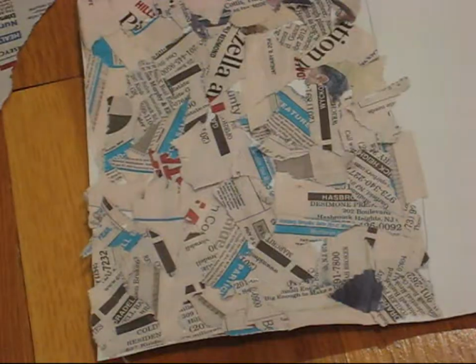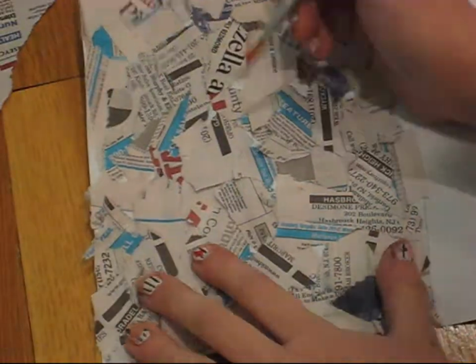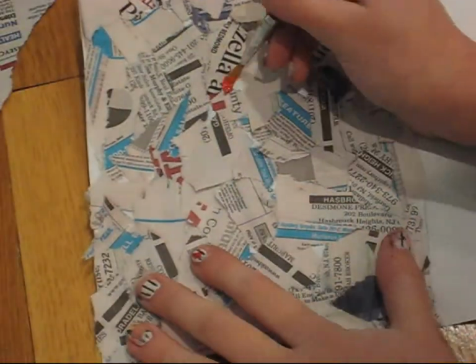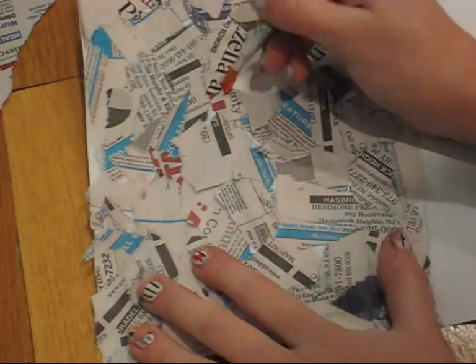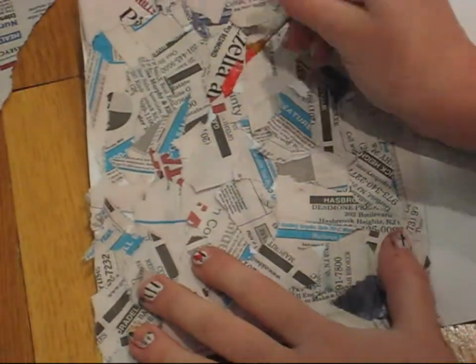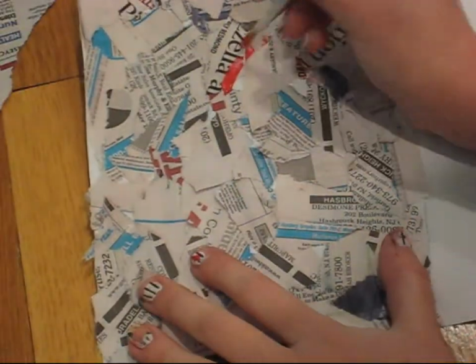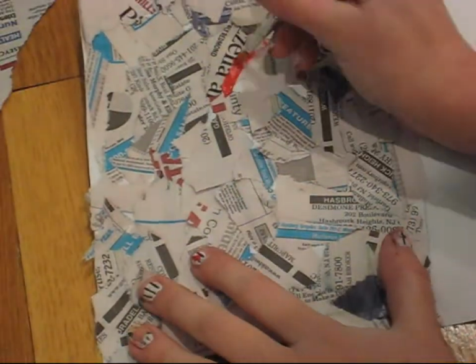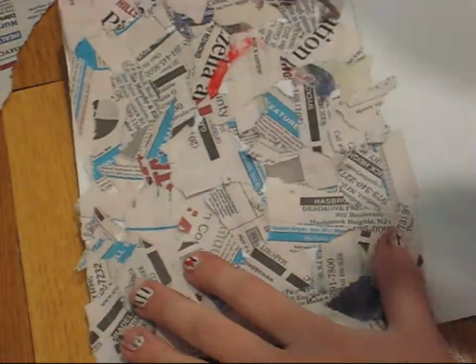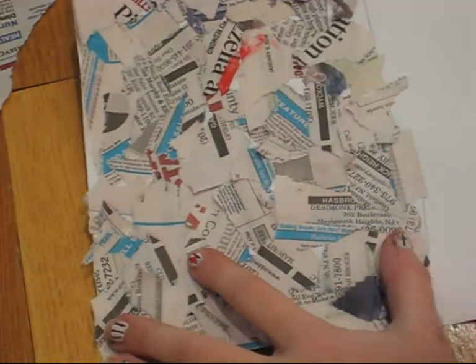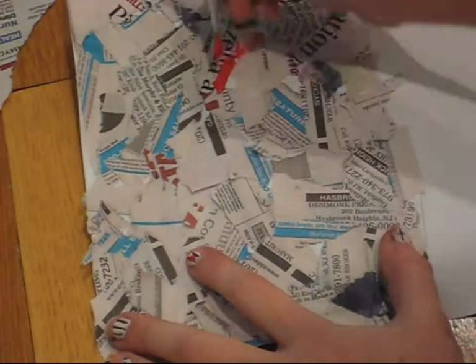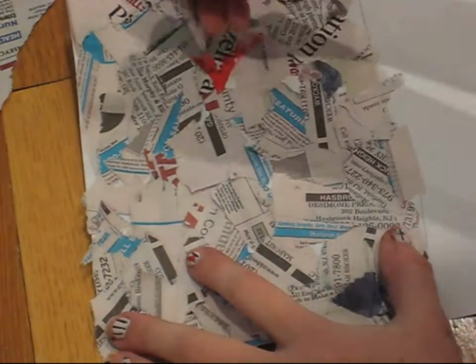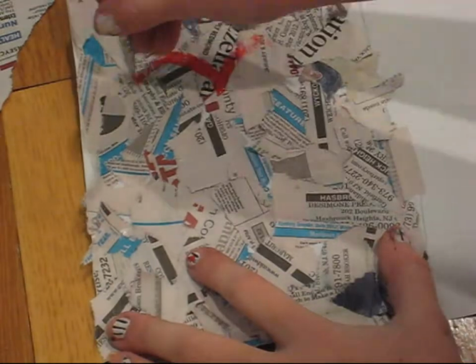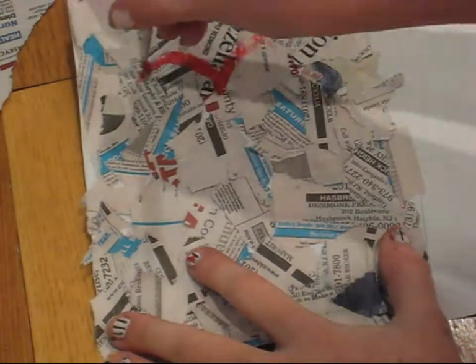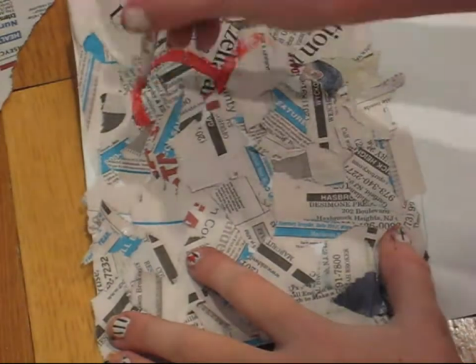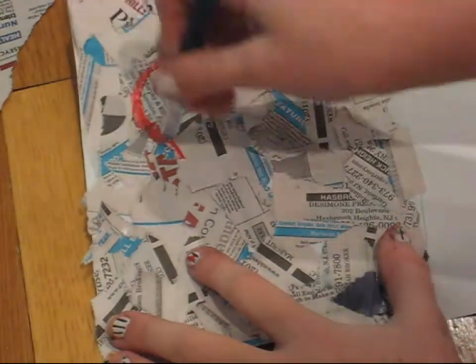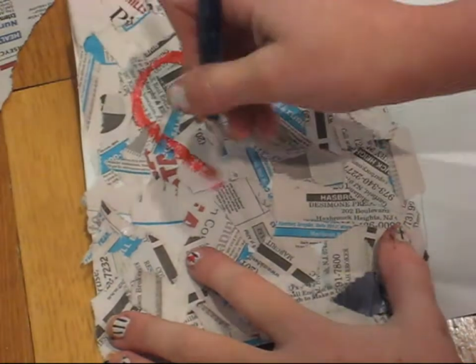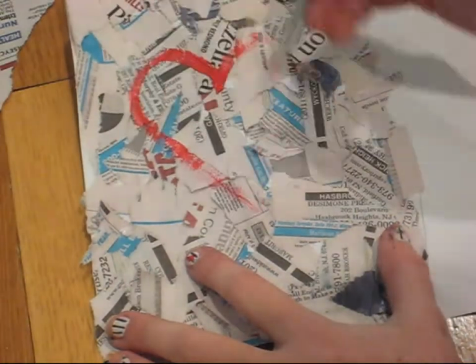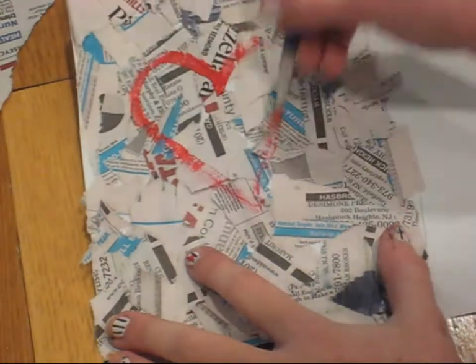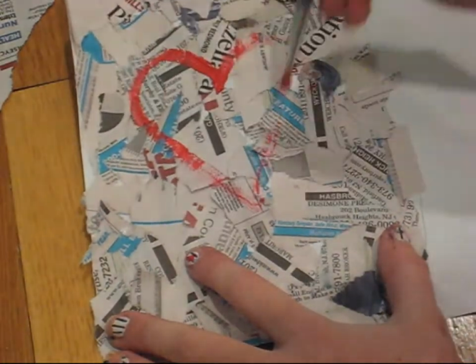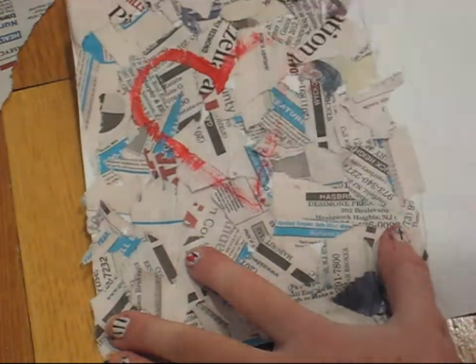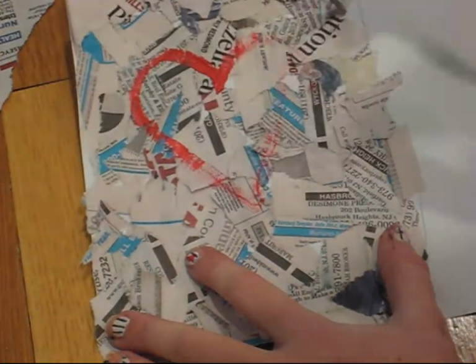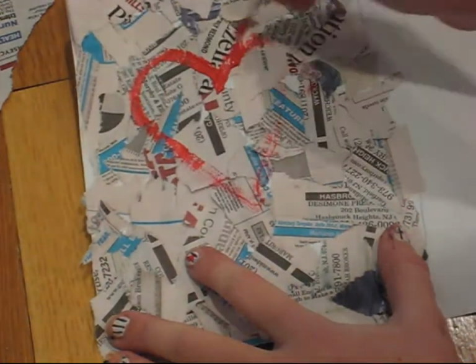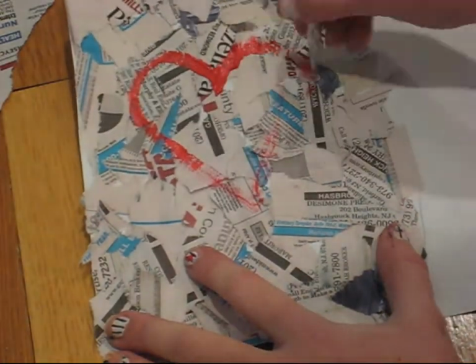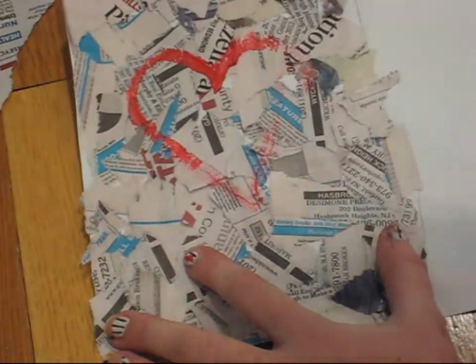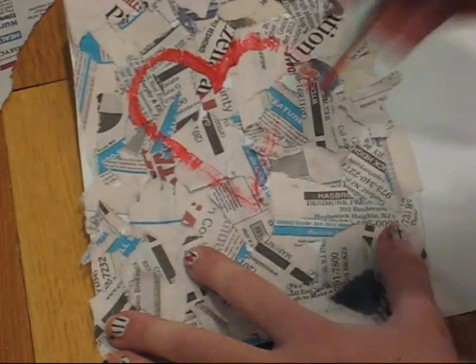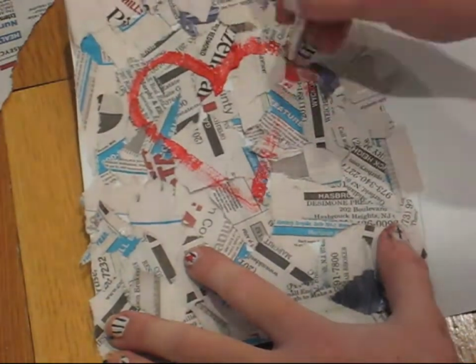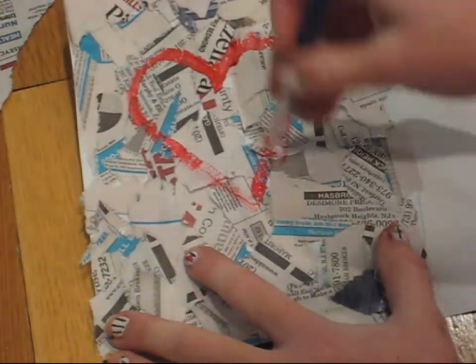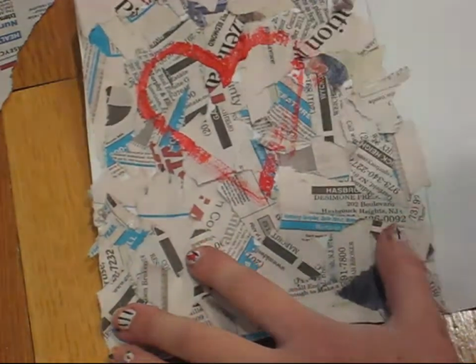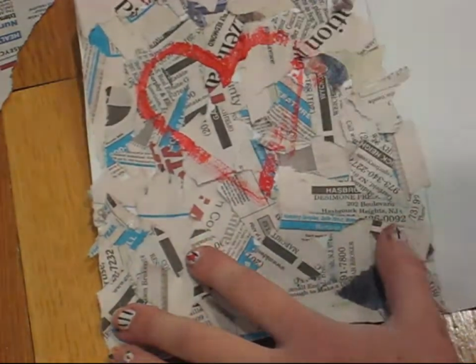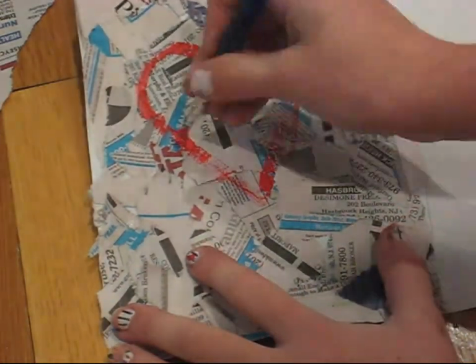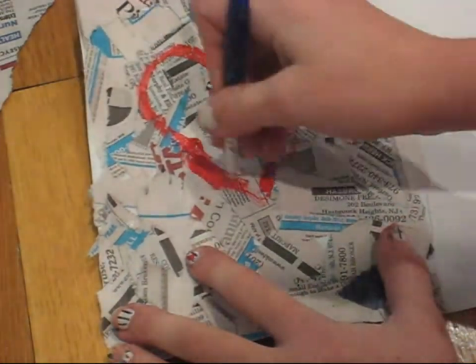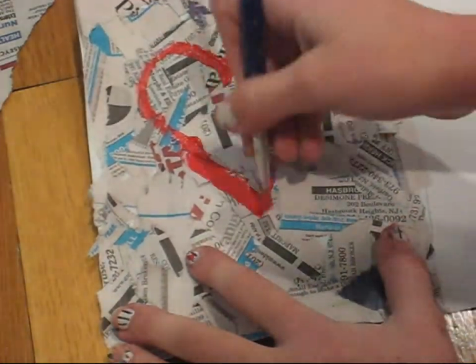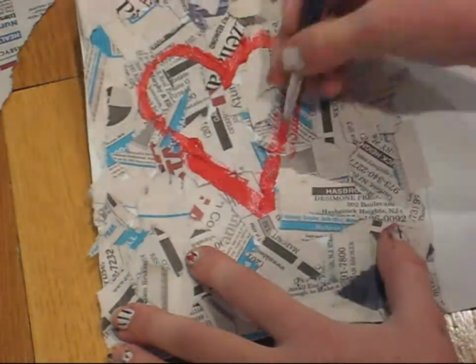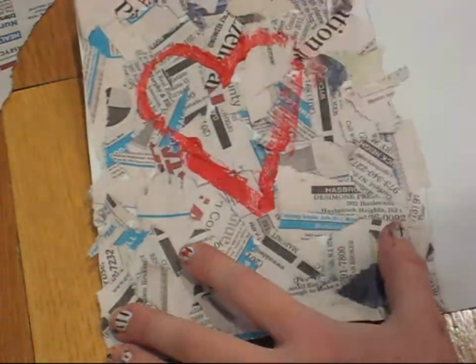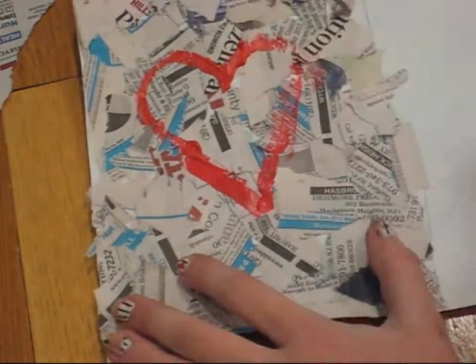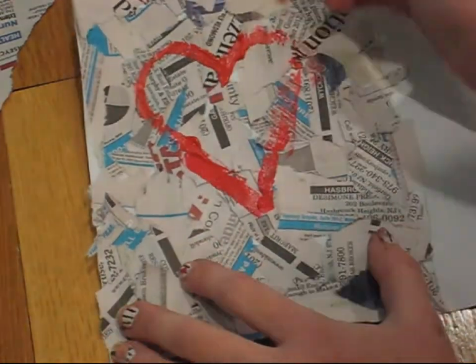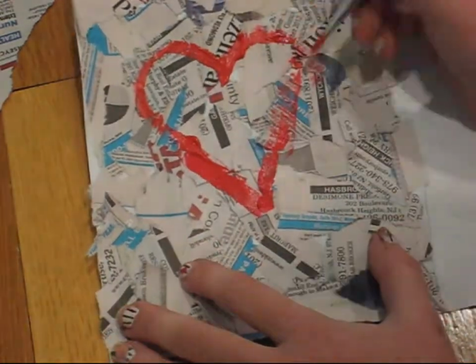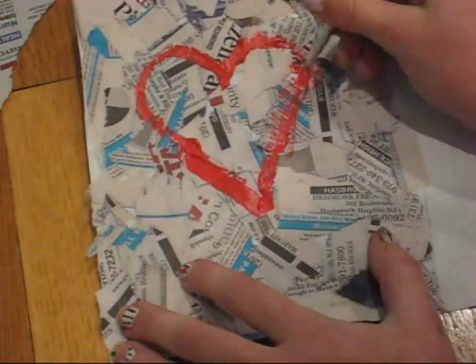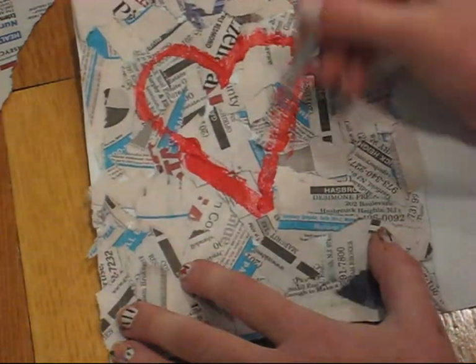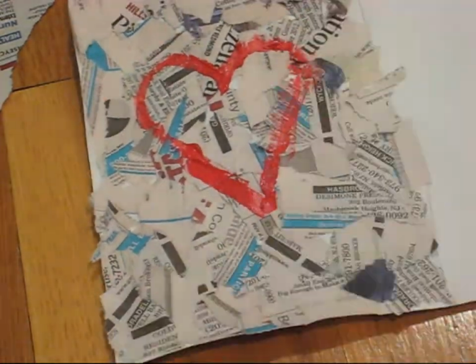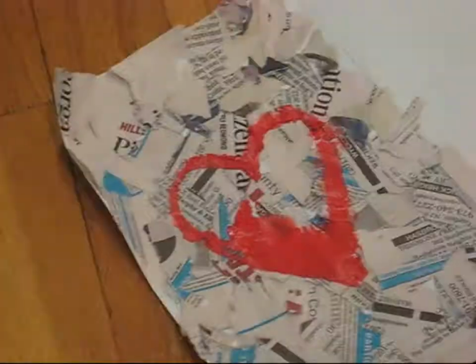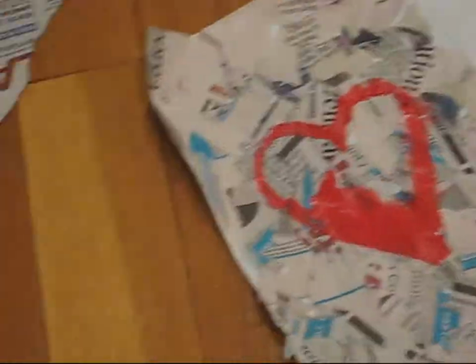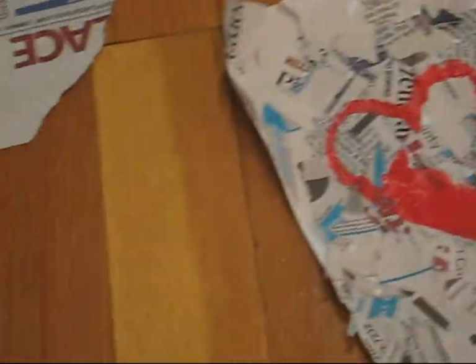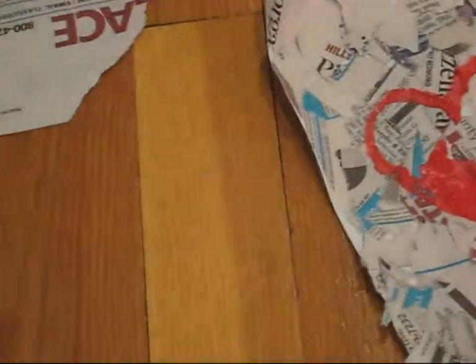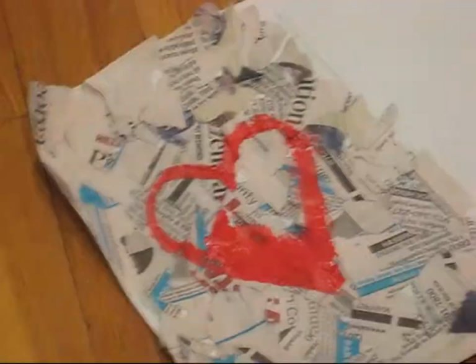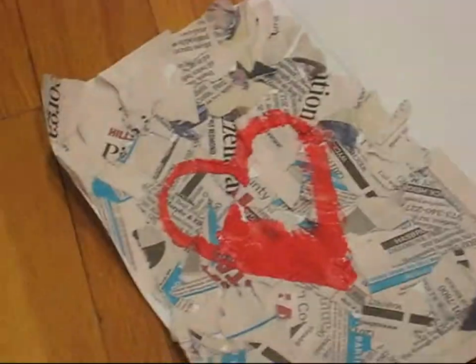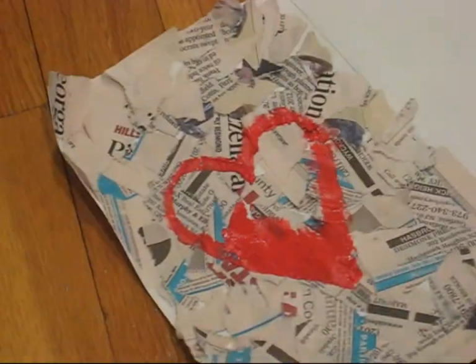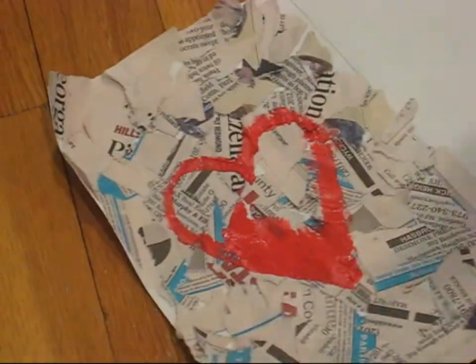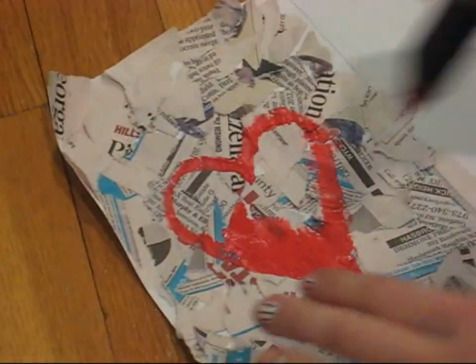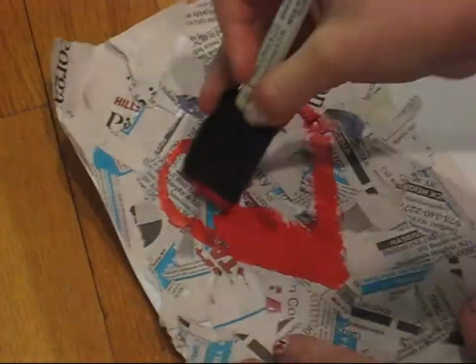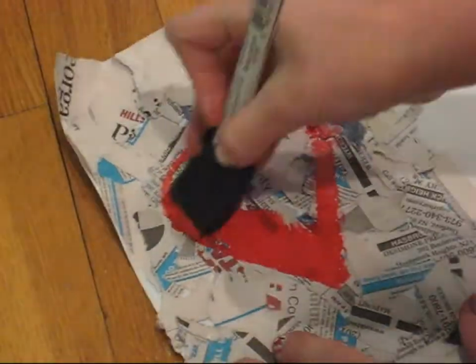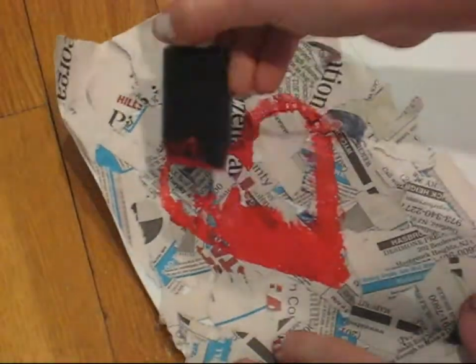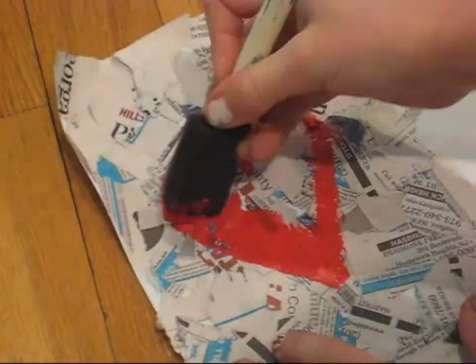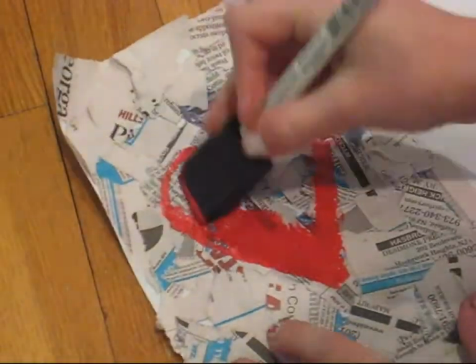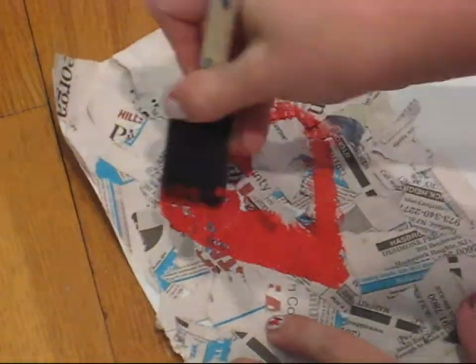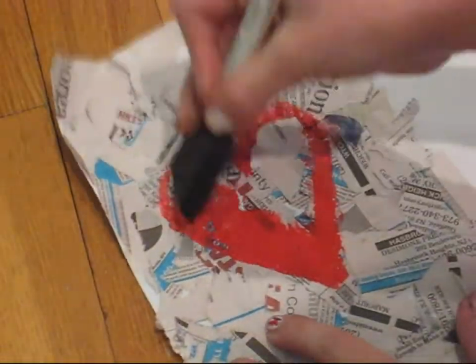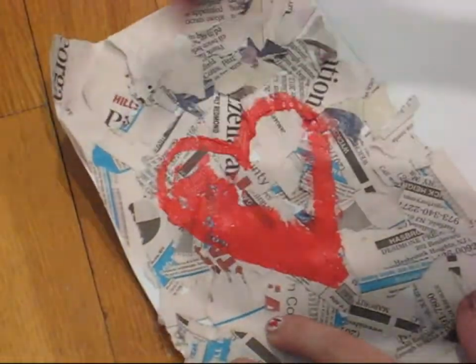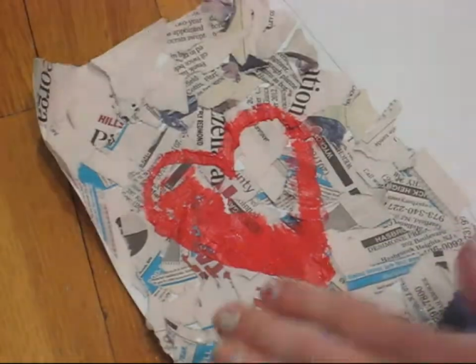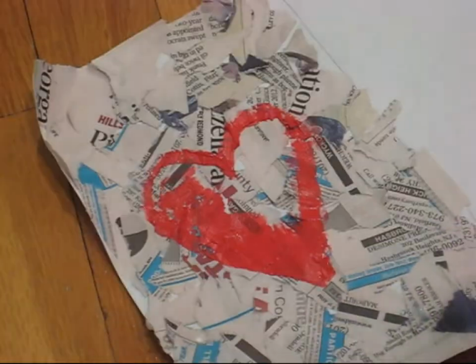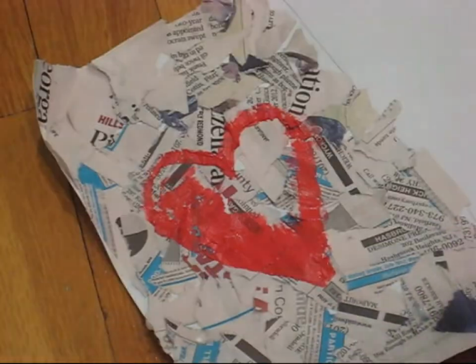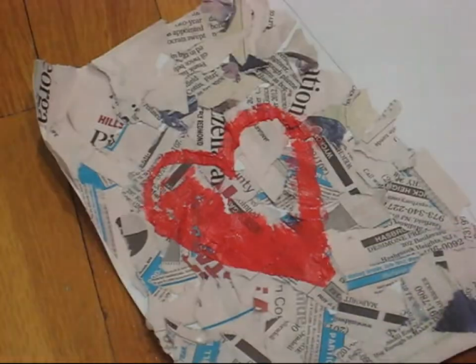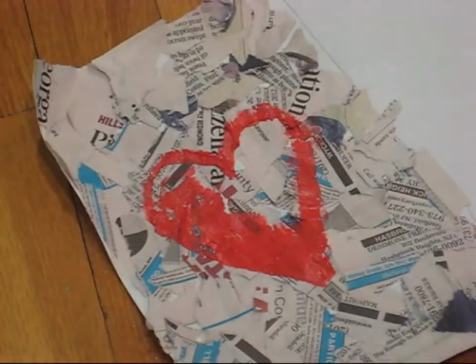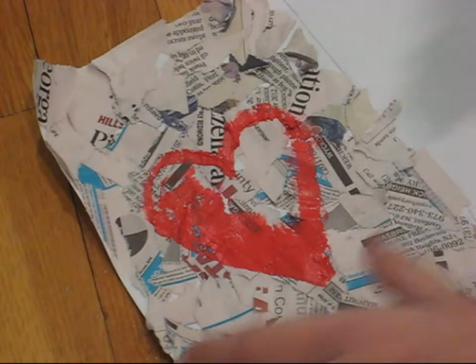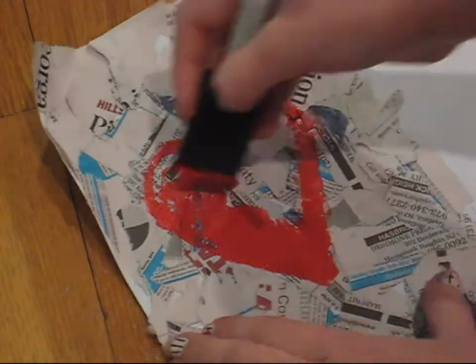Now it's time for the heart. I outlined mine with a small brush and then filled it in with a bigger brush.